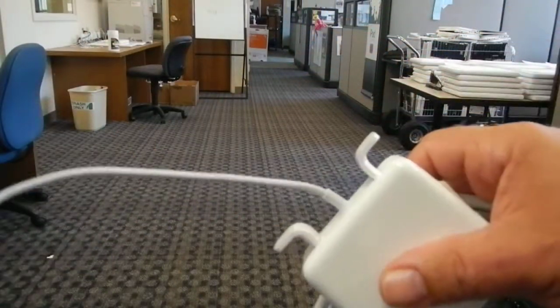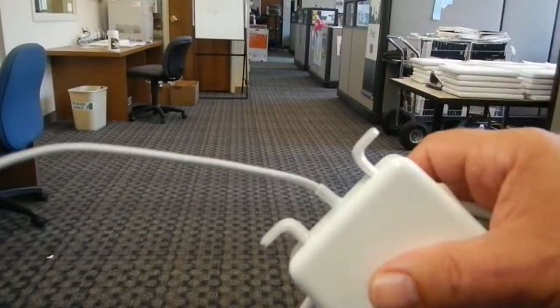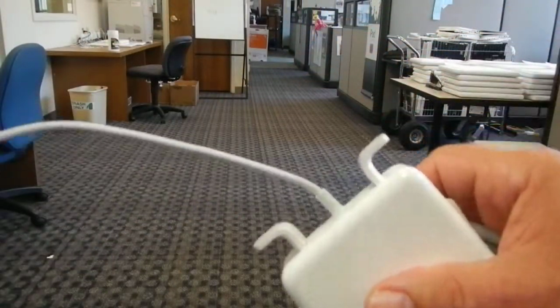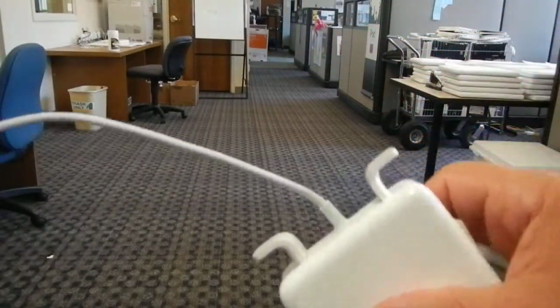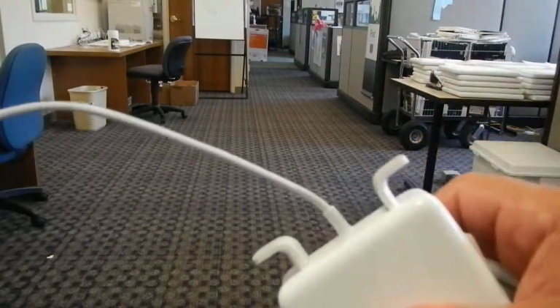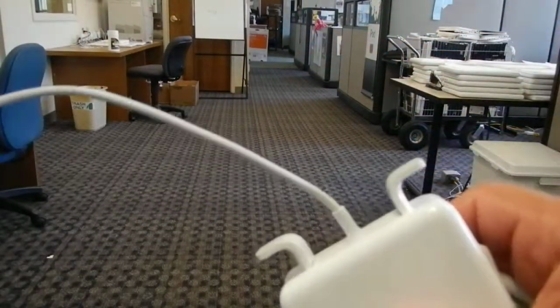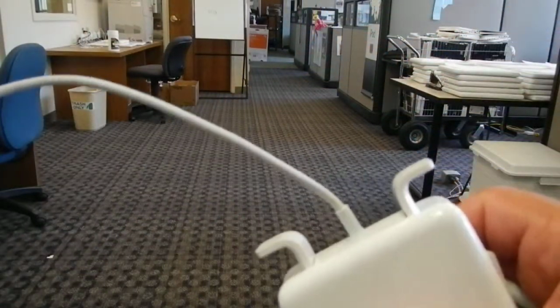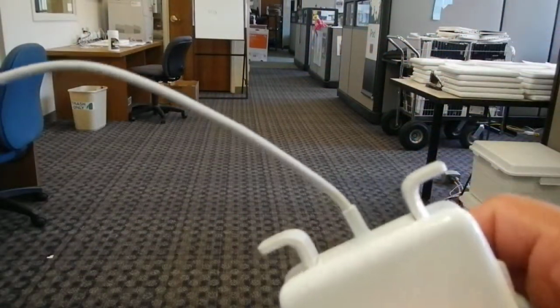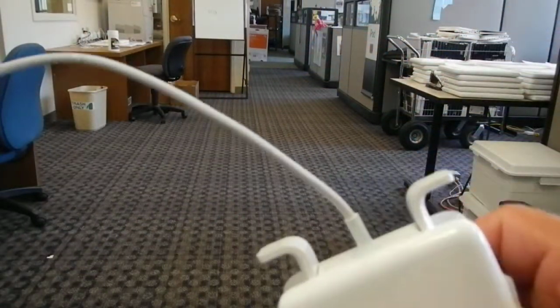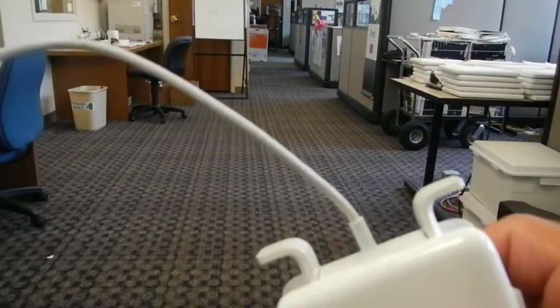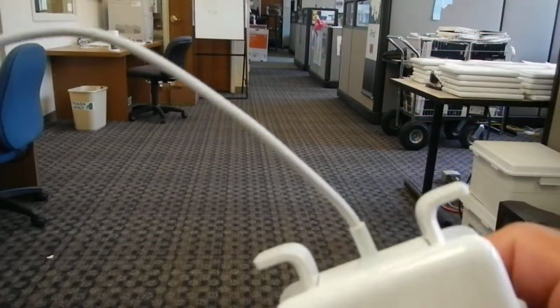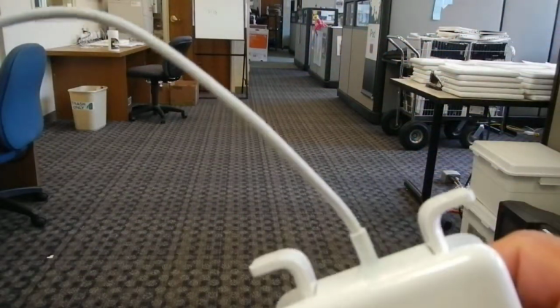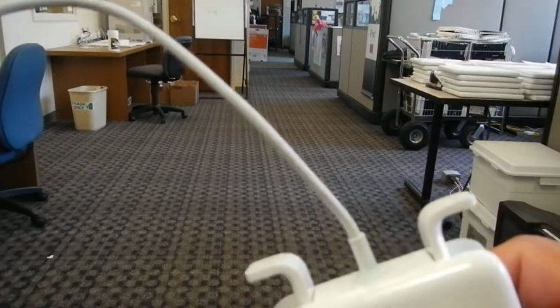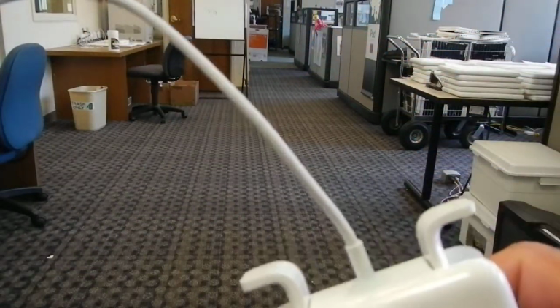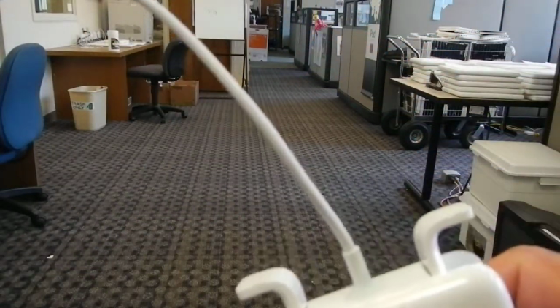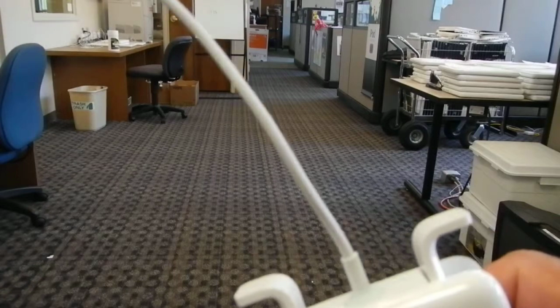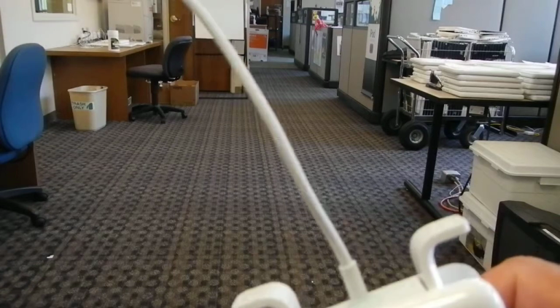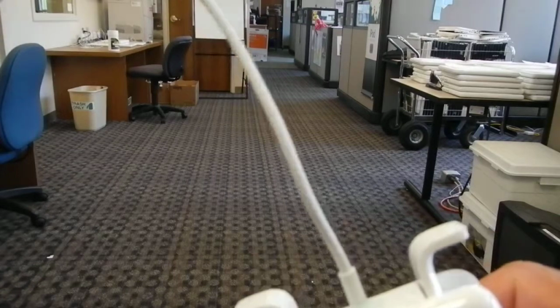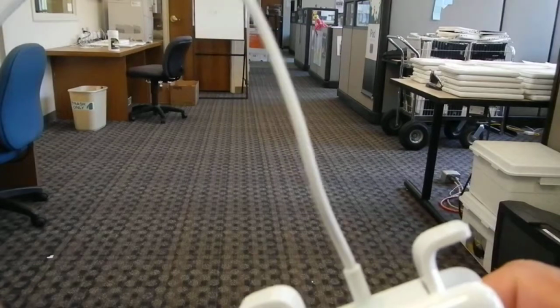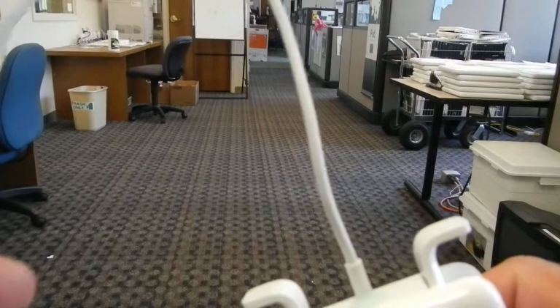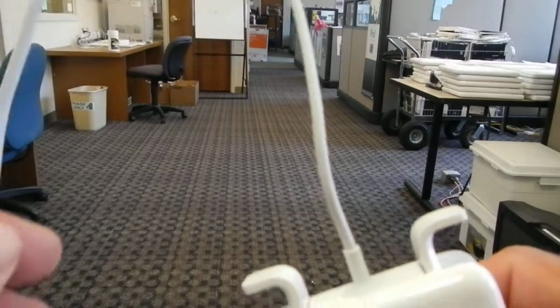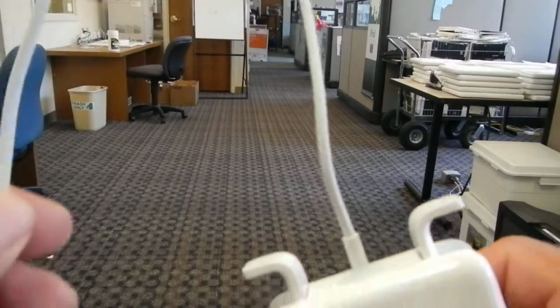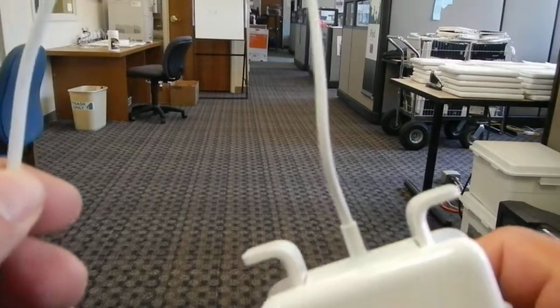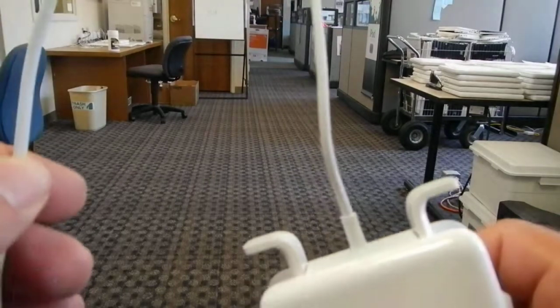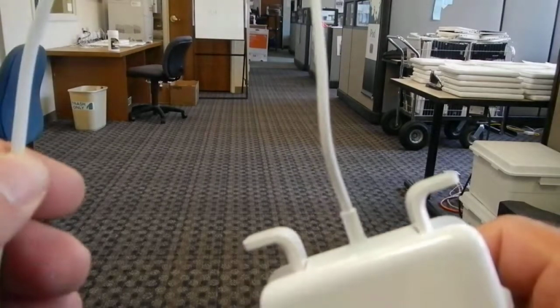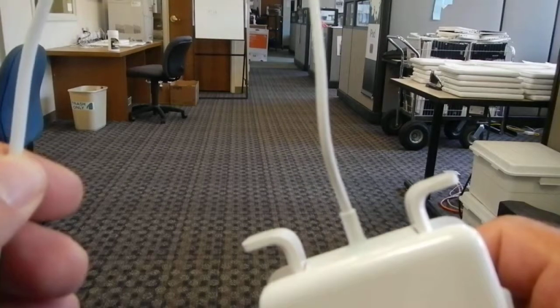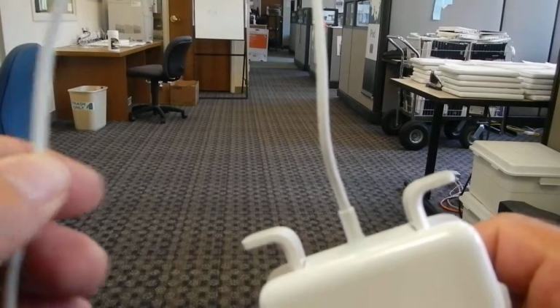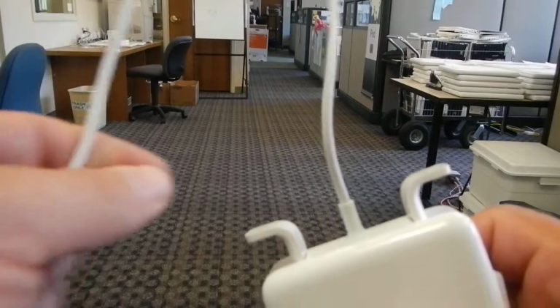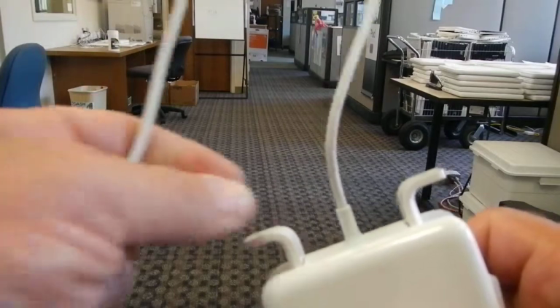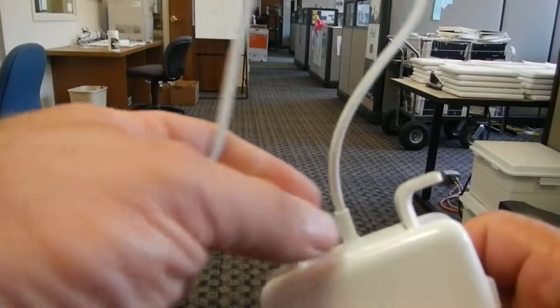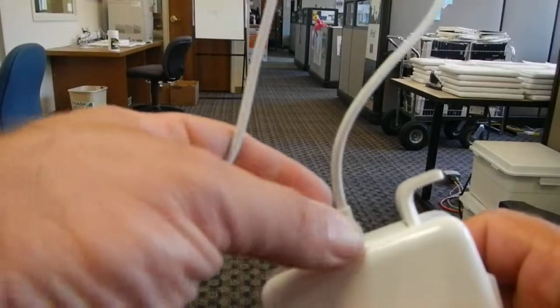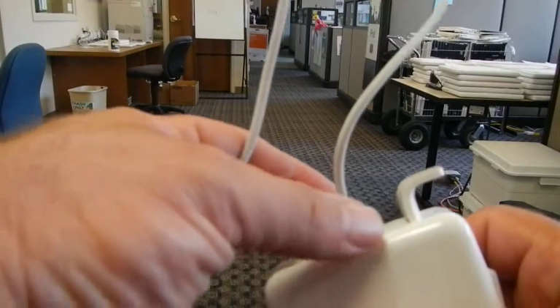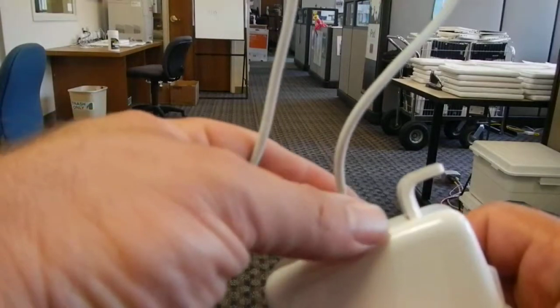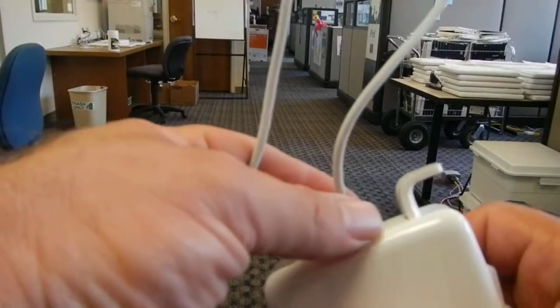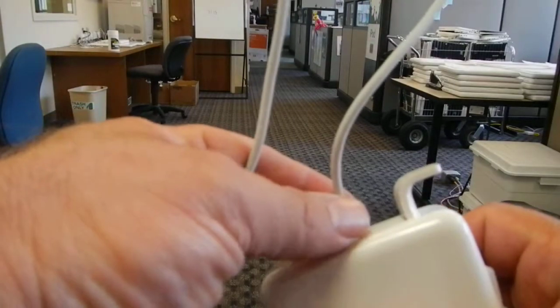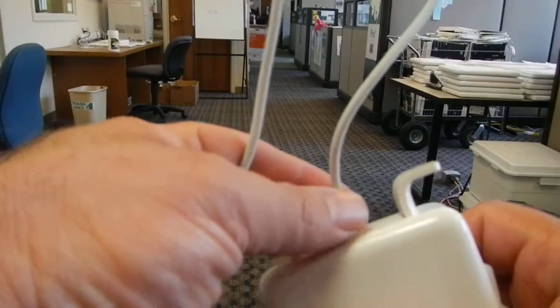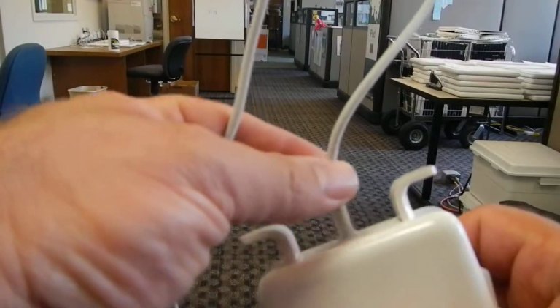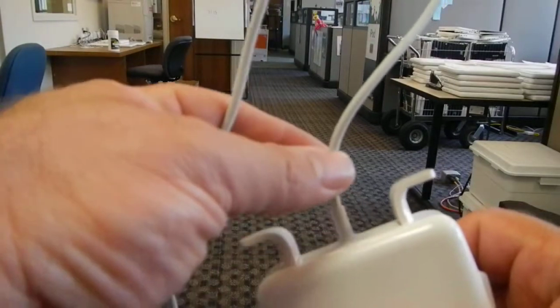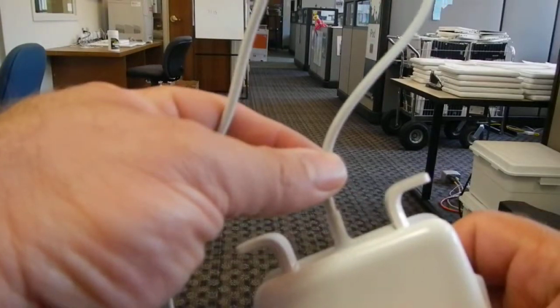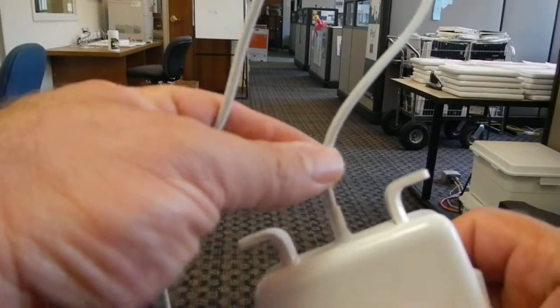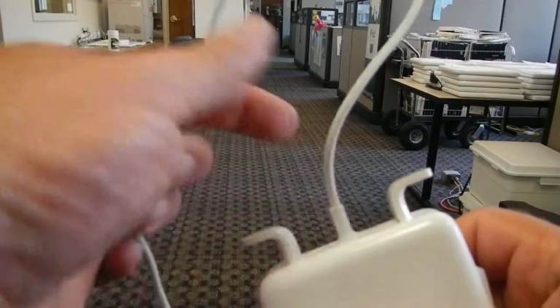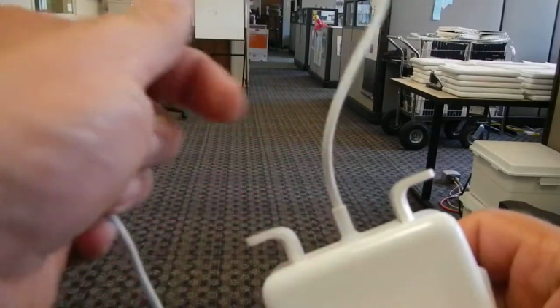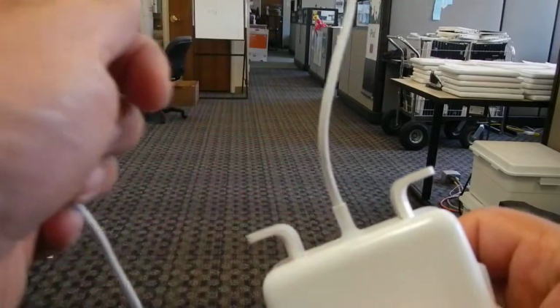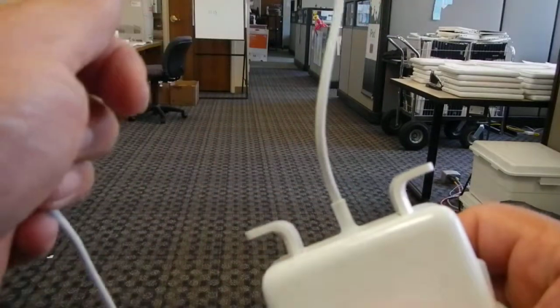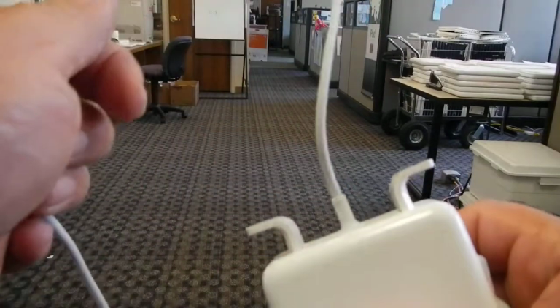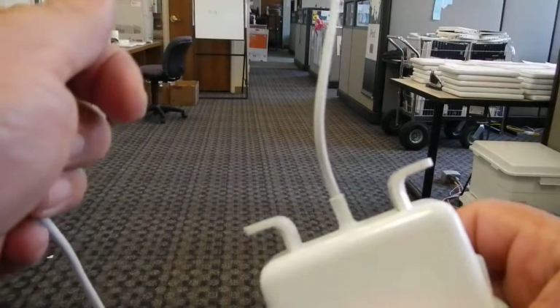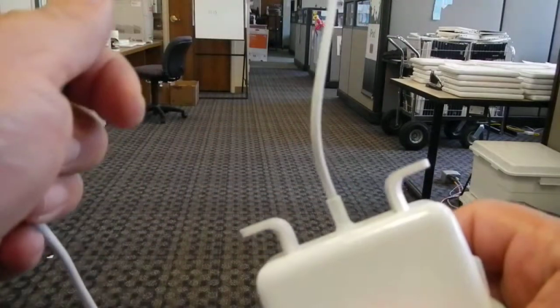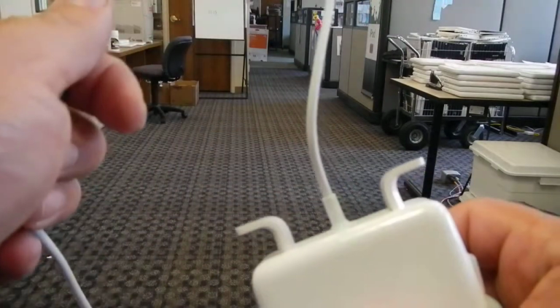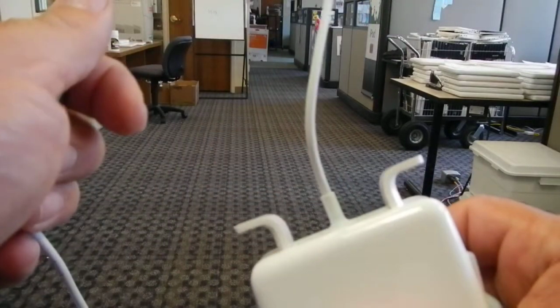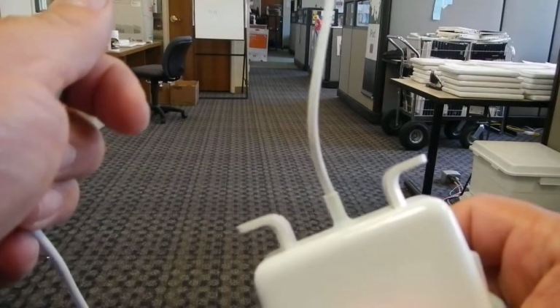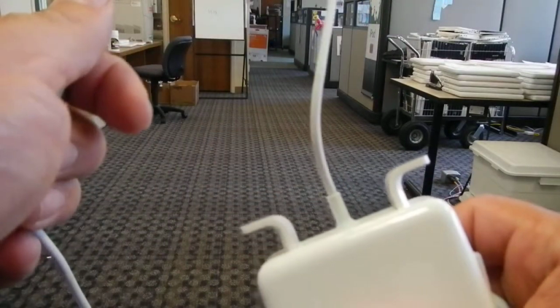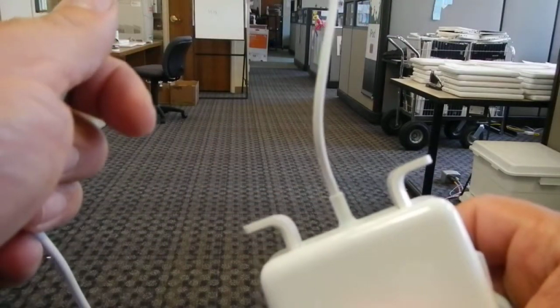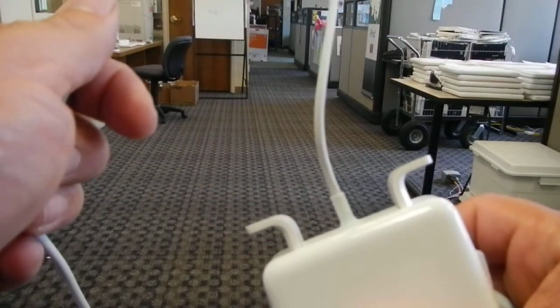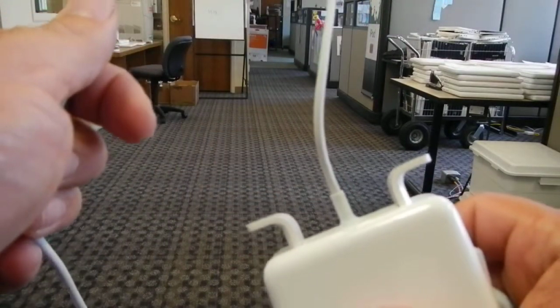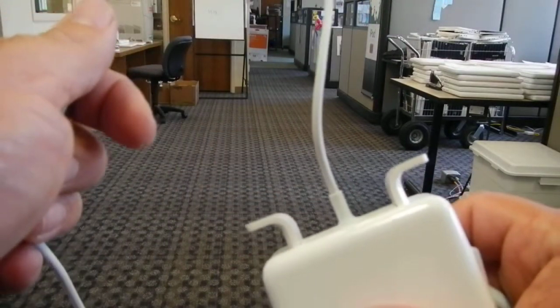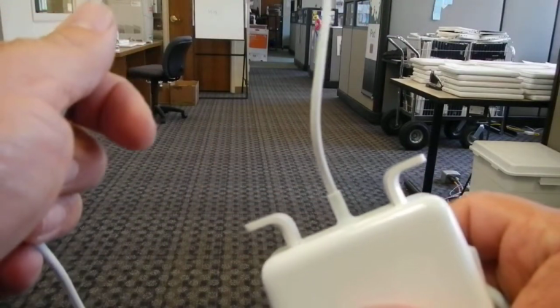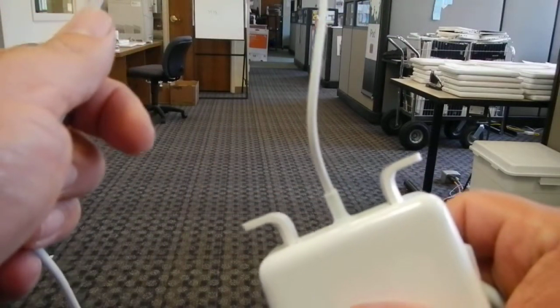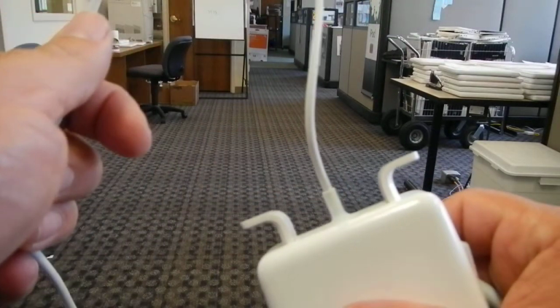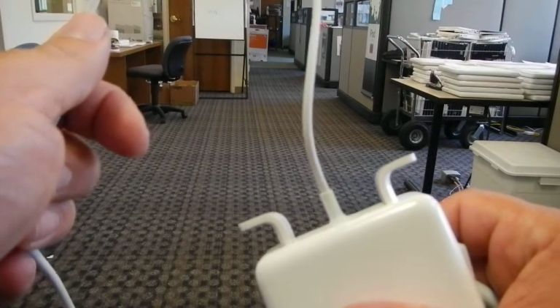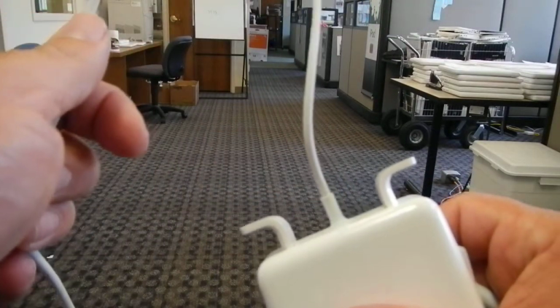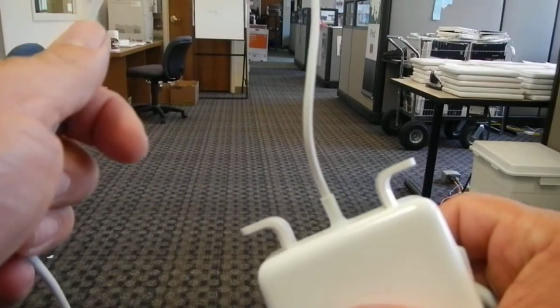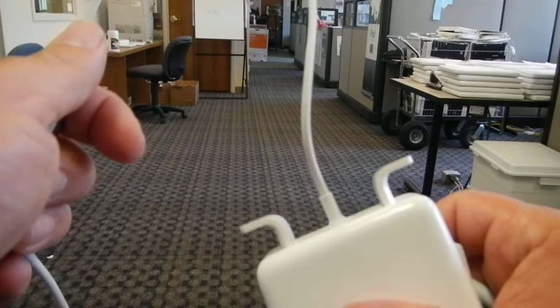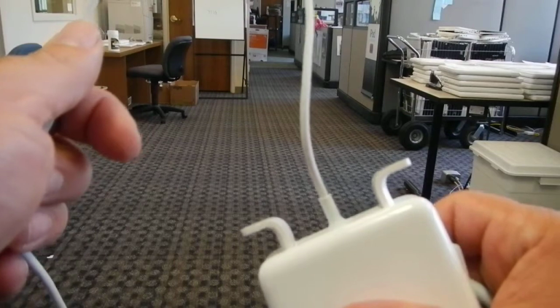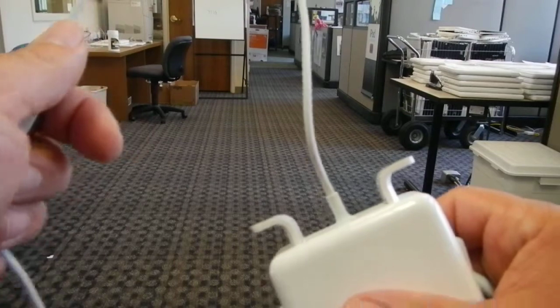Notice that this cord is in good shape. It's attached firmly at the base, and it isn't expanded or frayed.